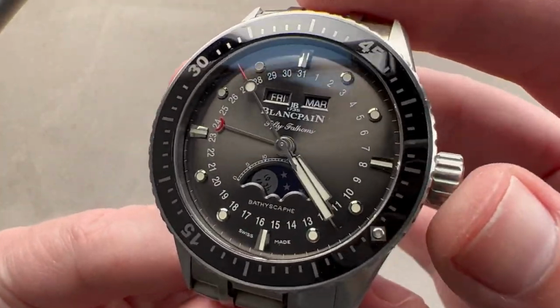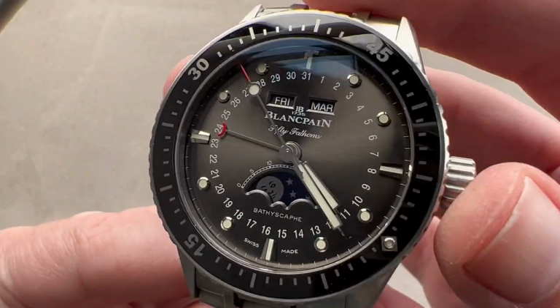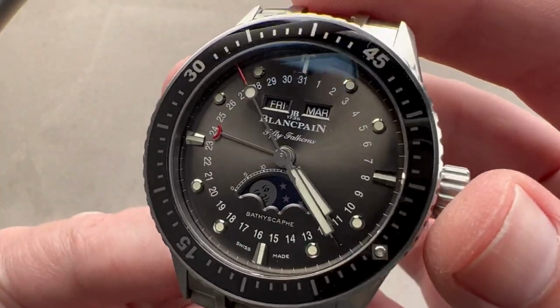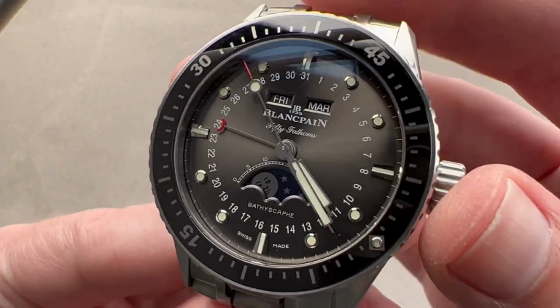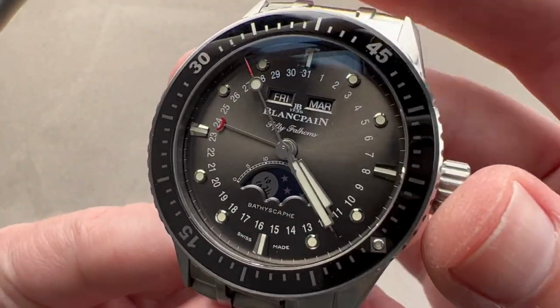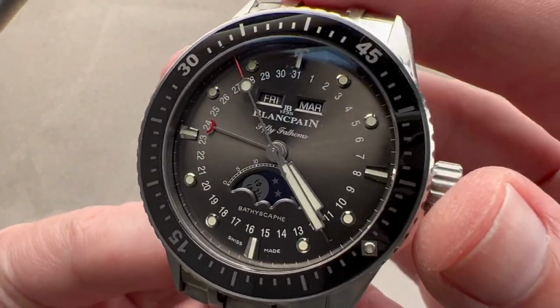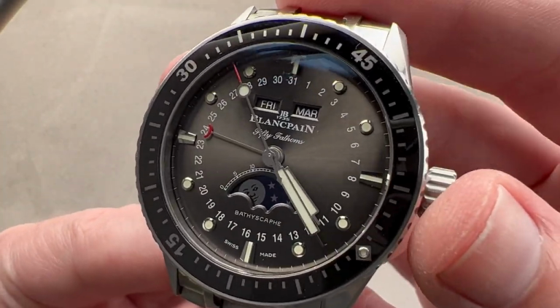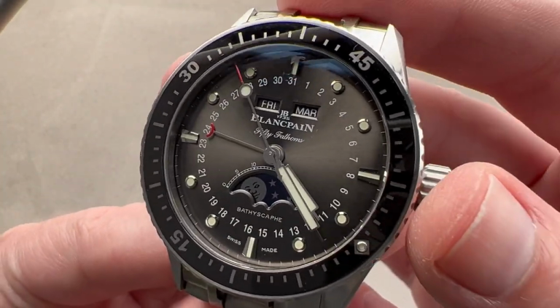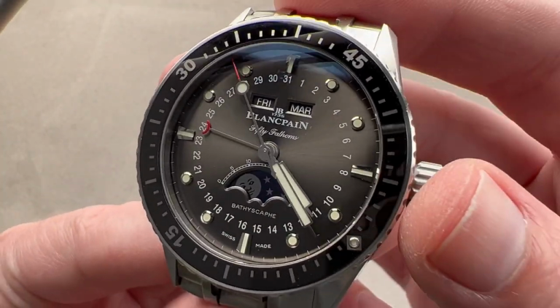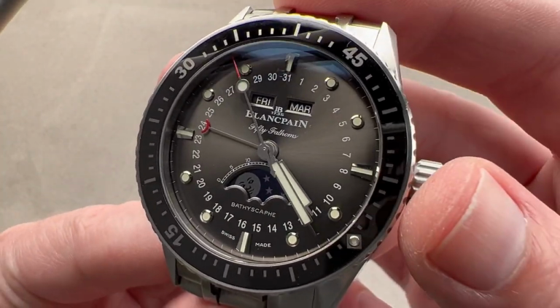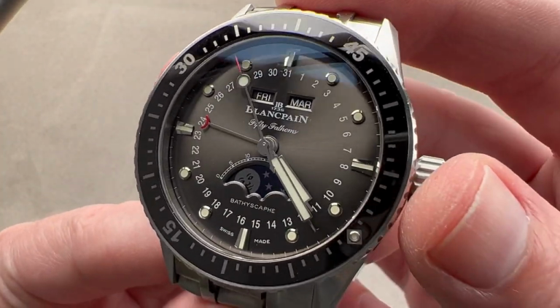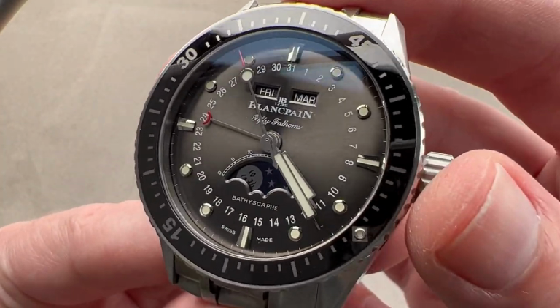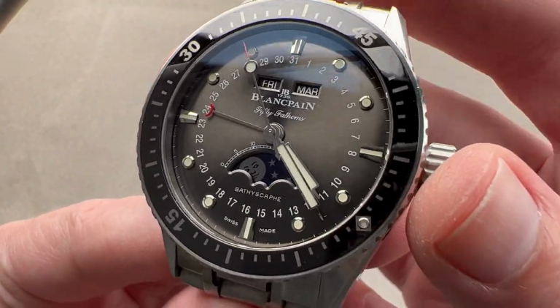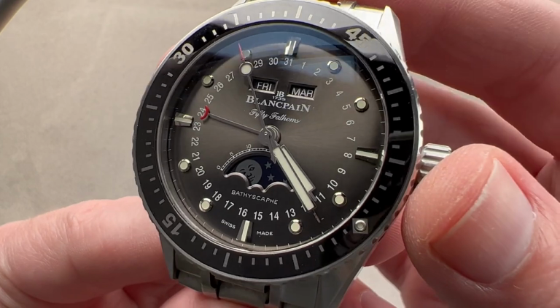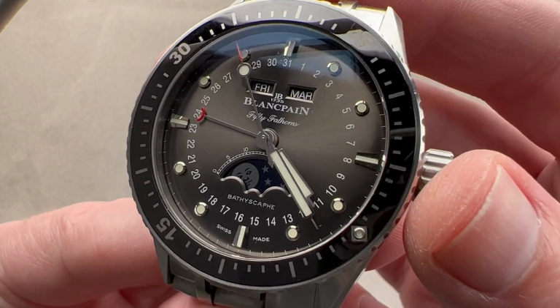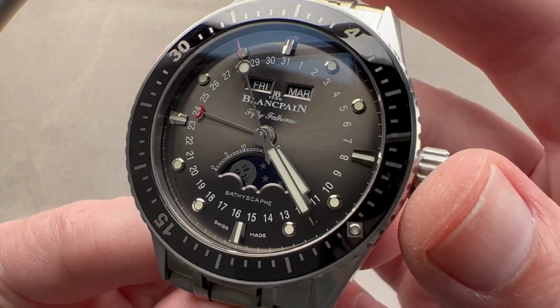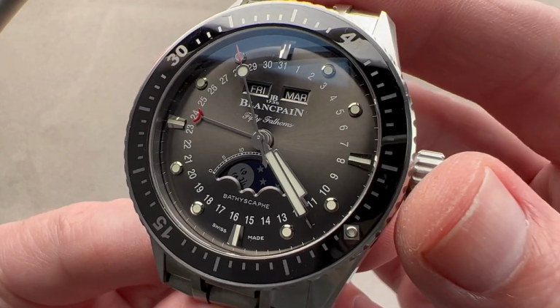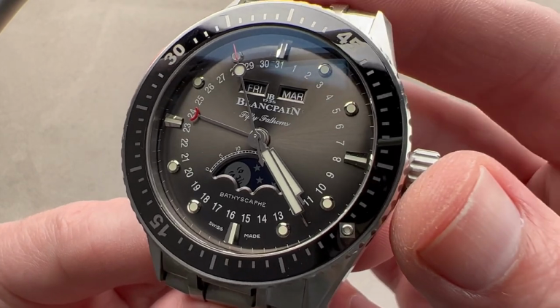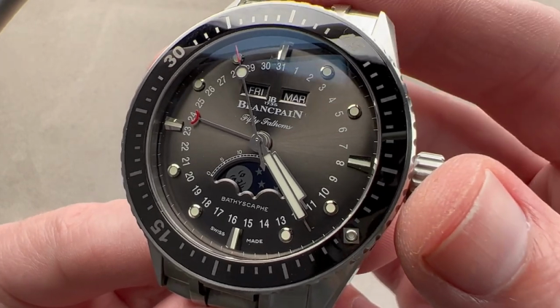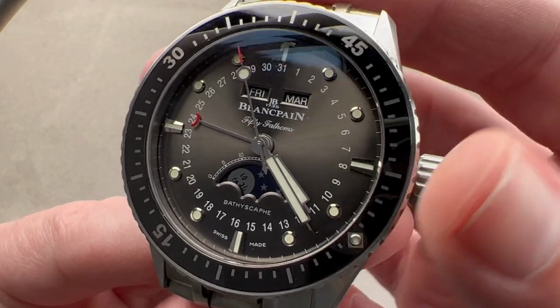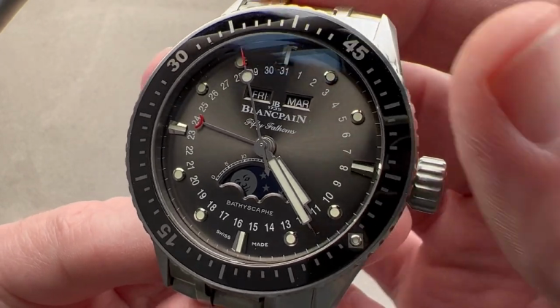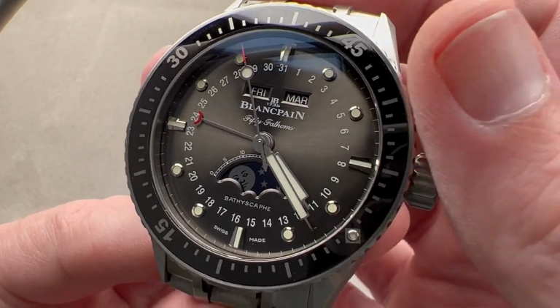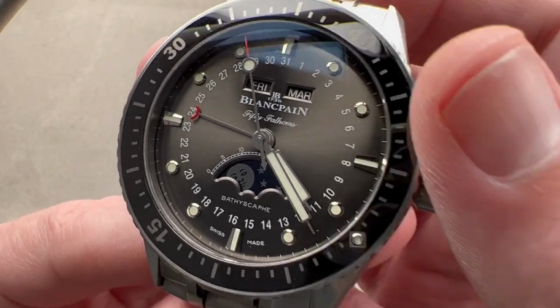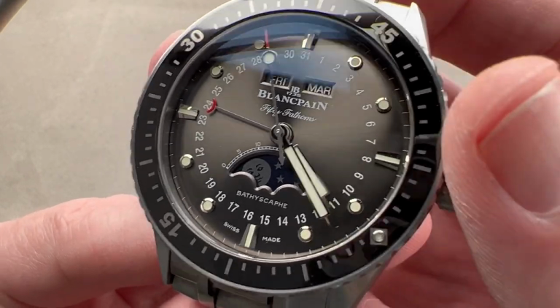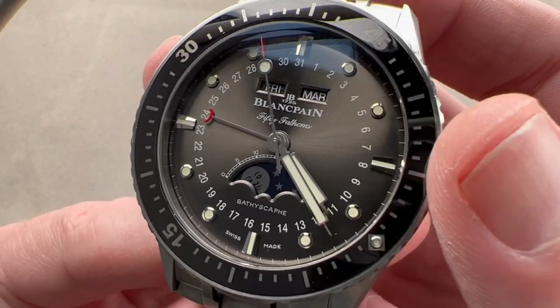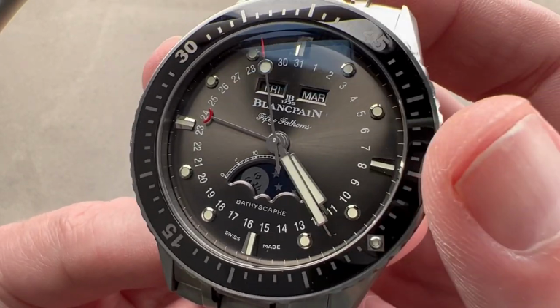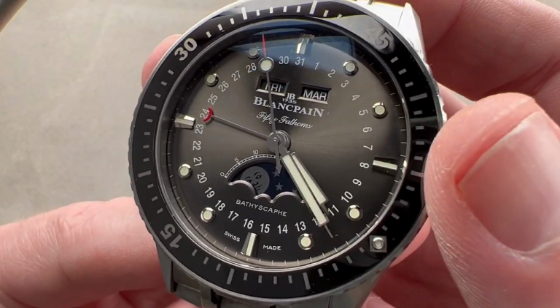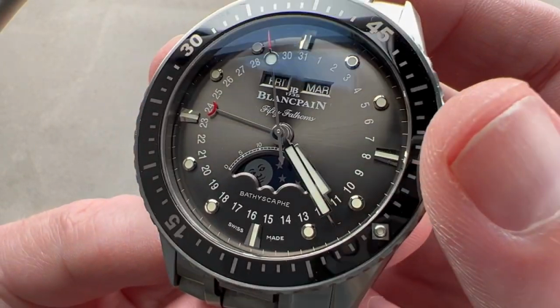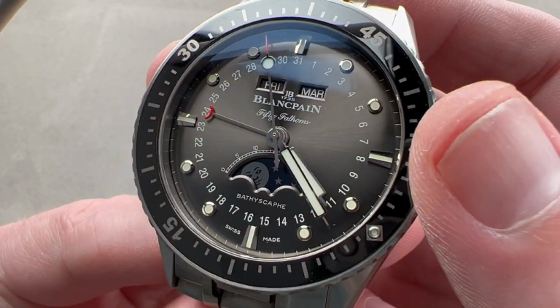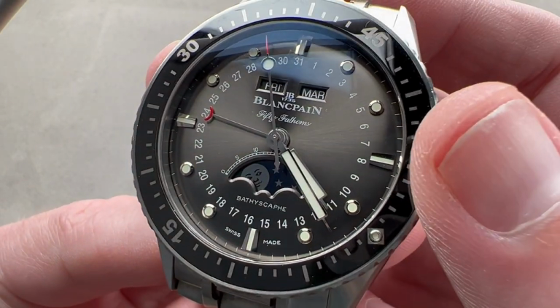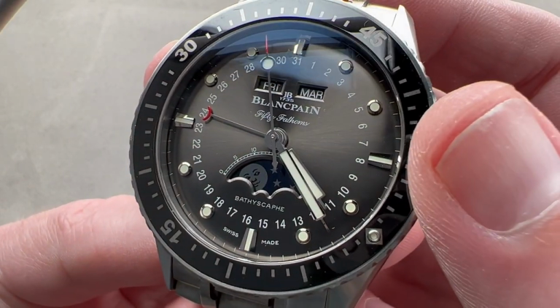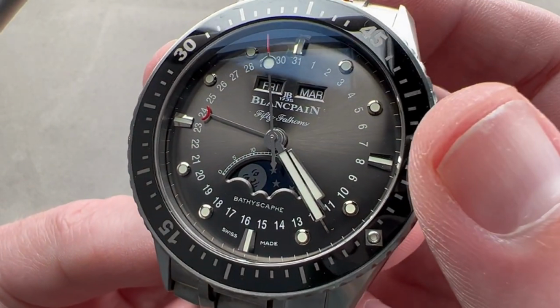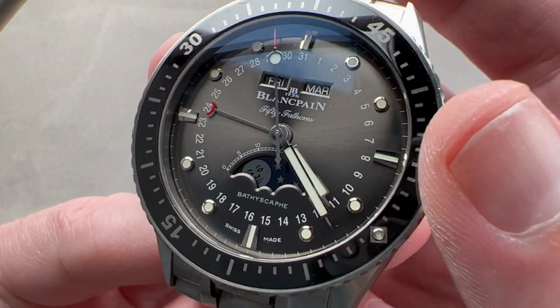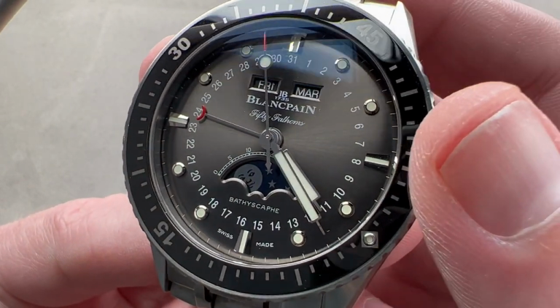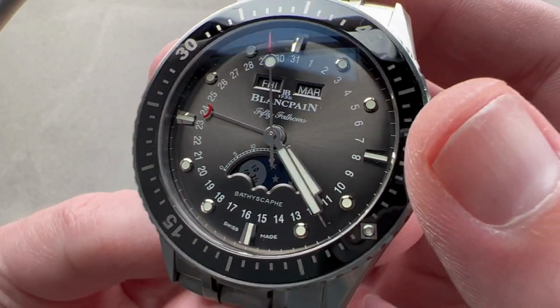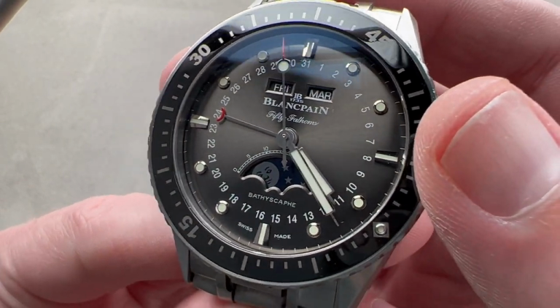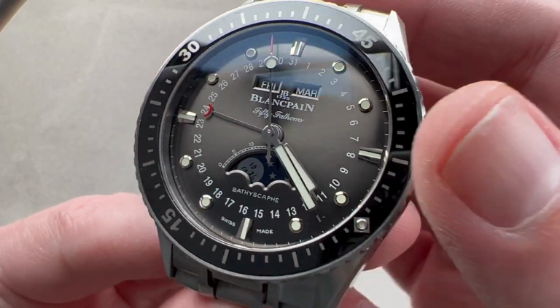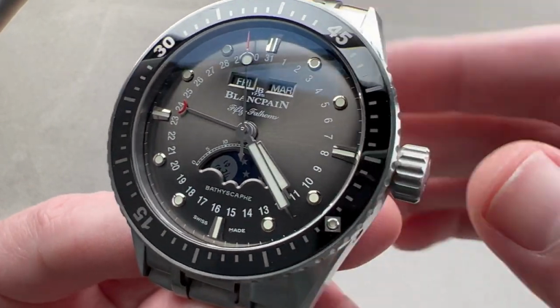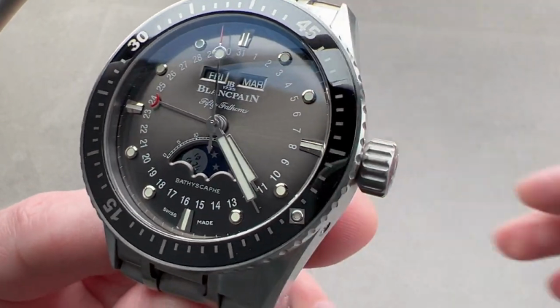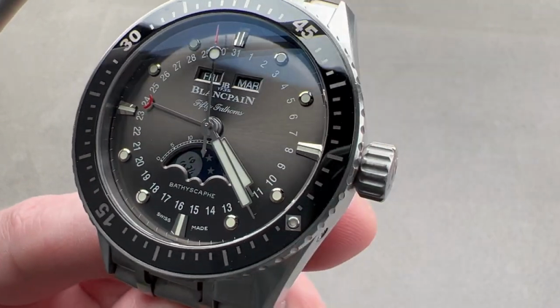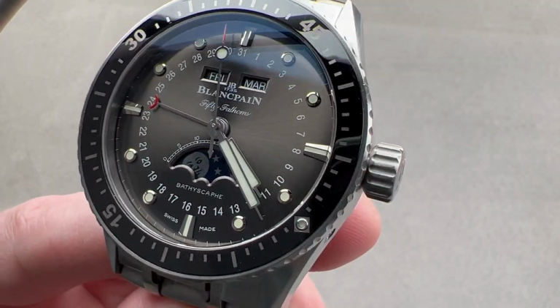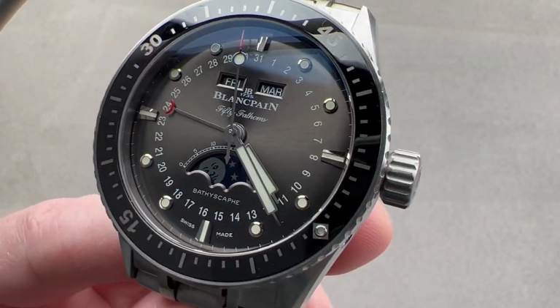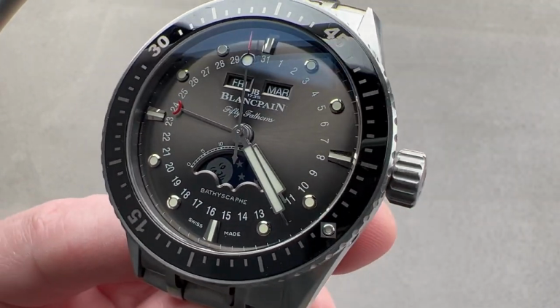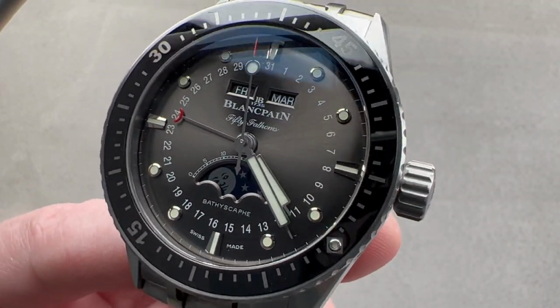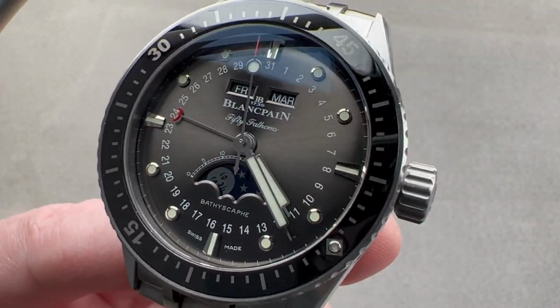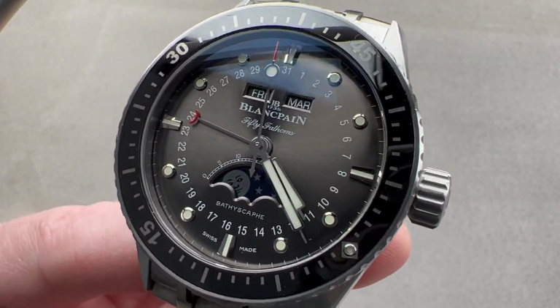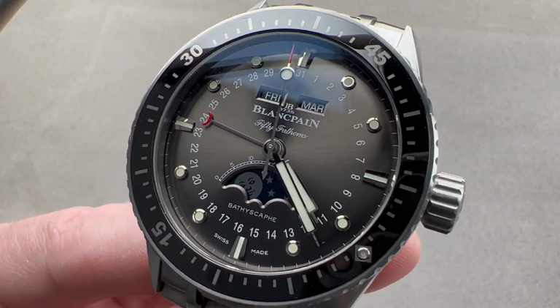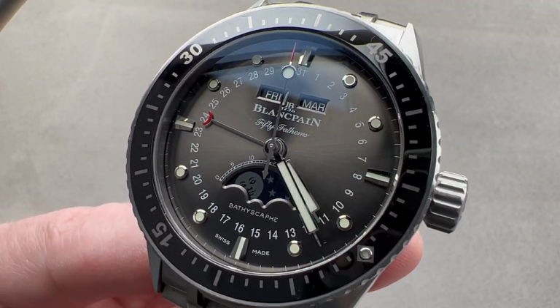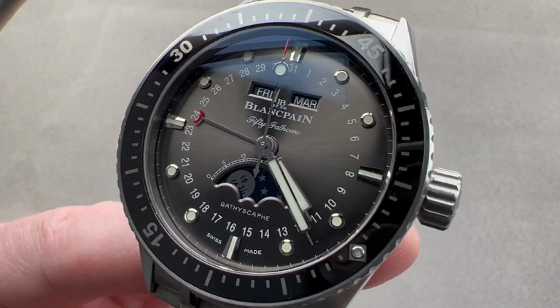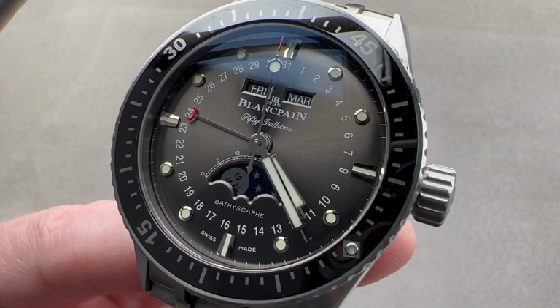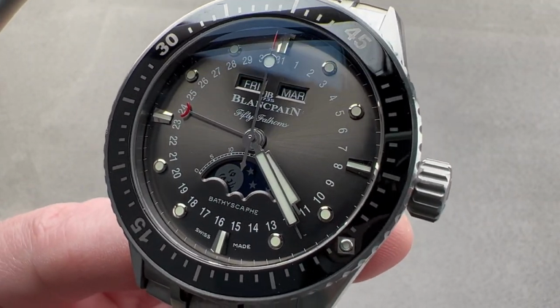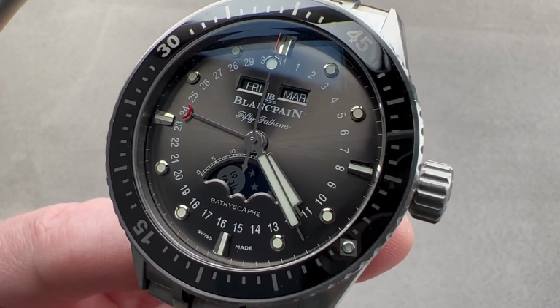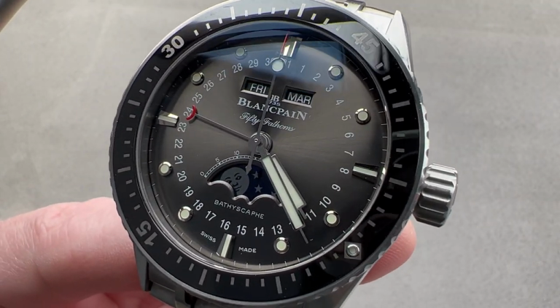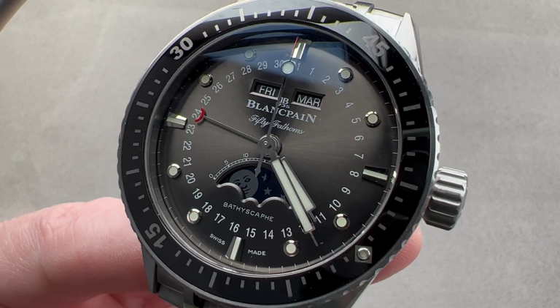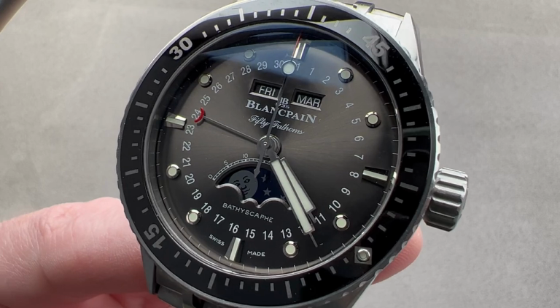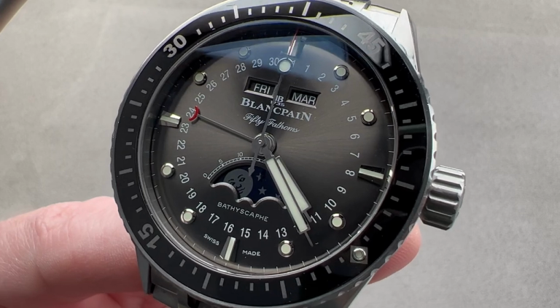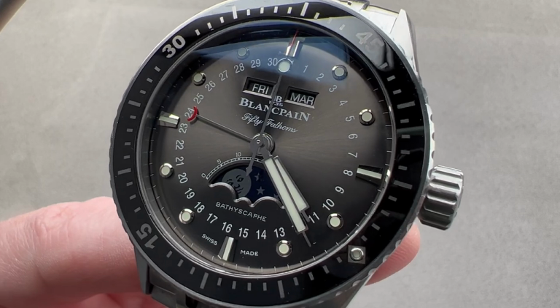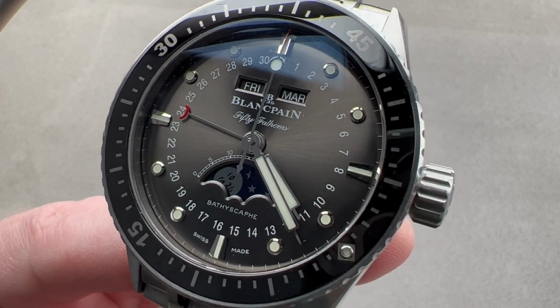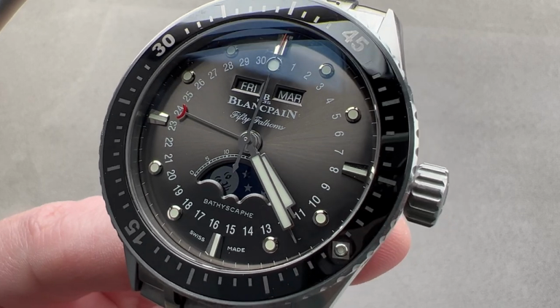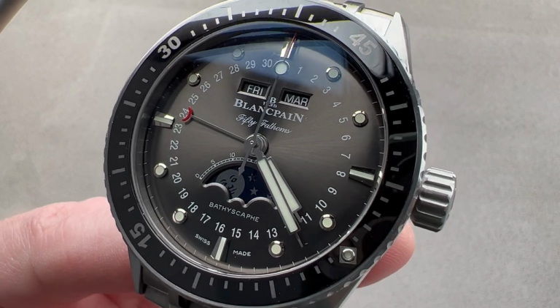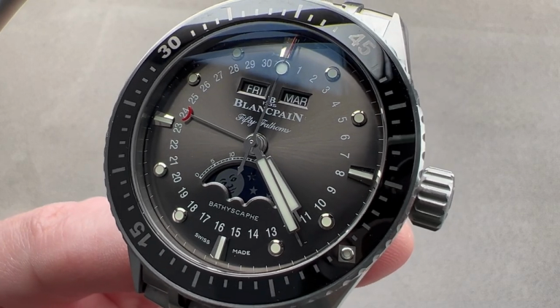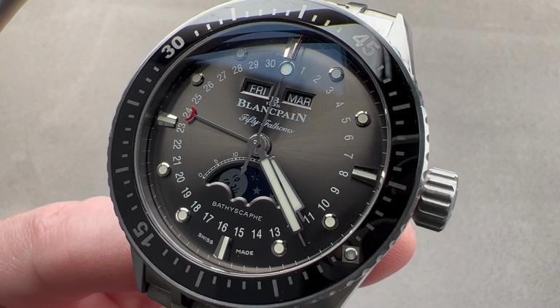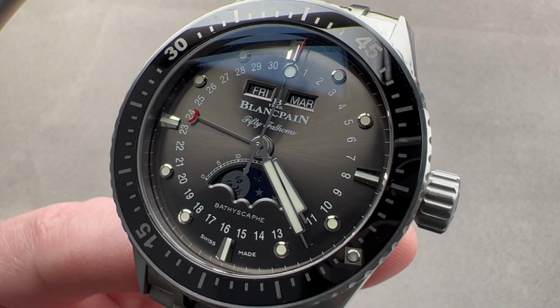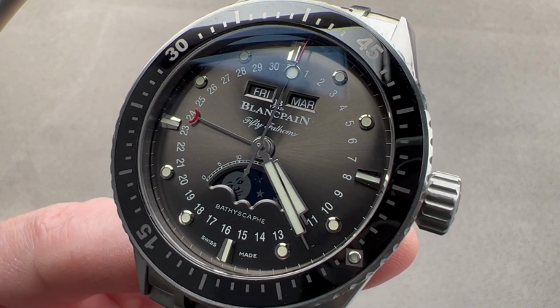300 meters water-resistant with a complete calendar. Reach out to tmaso@thewatchbox.com for purchase and pricing details.